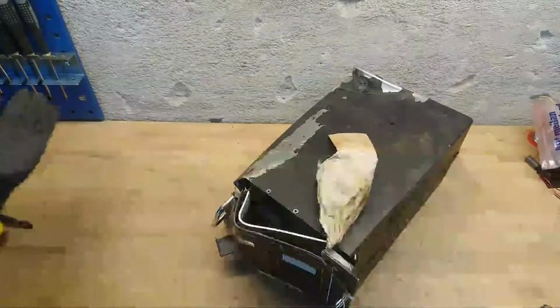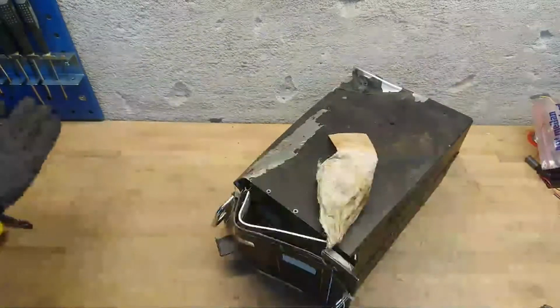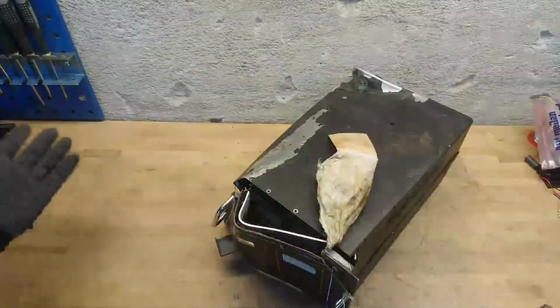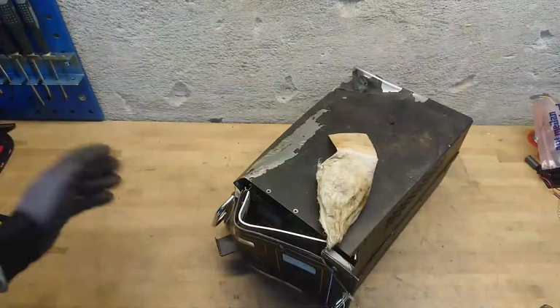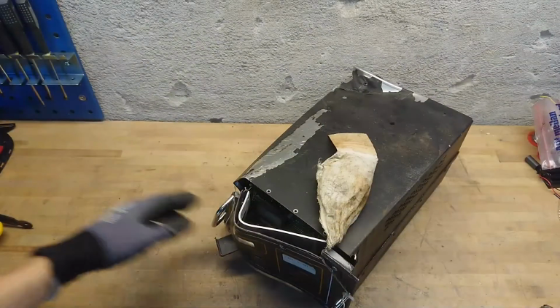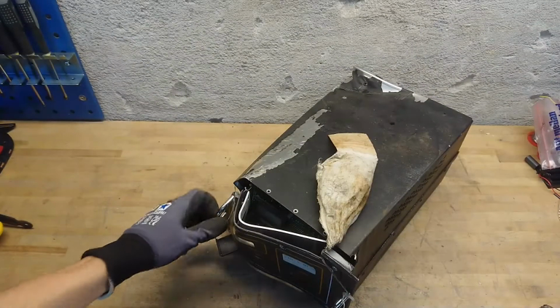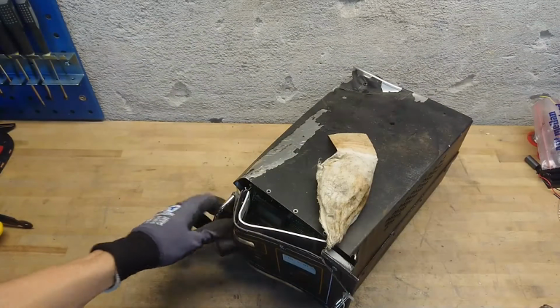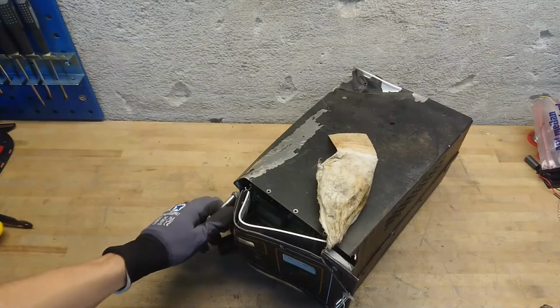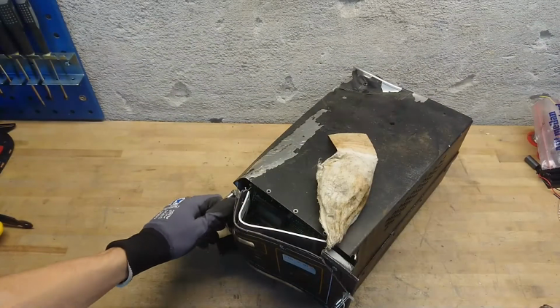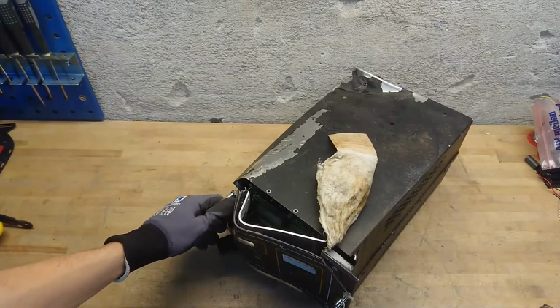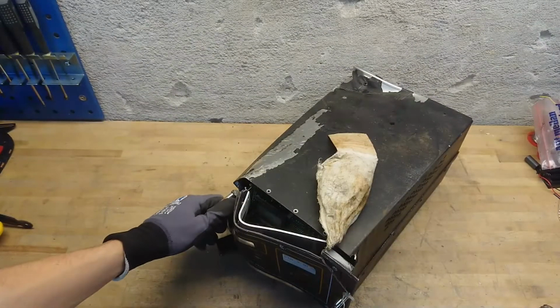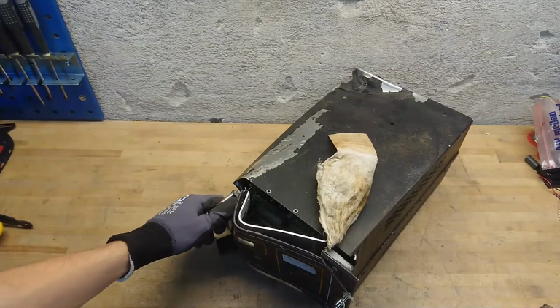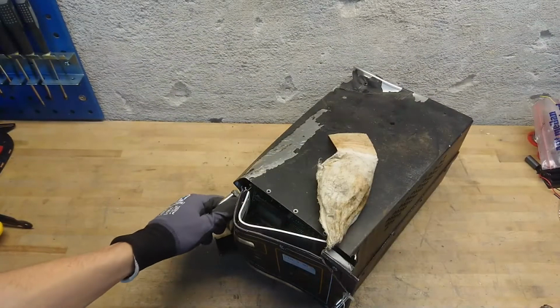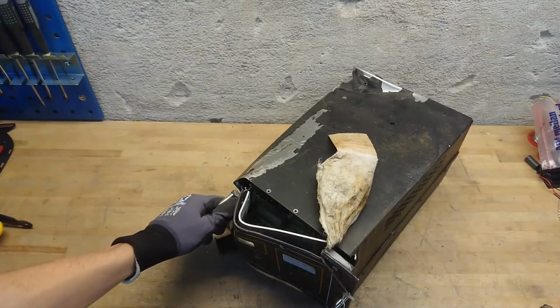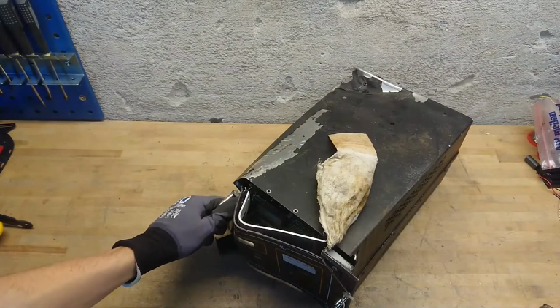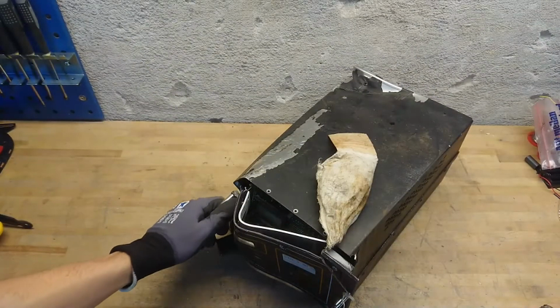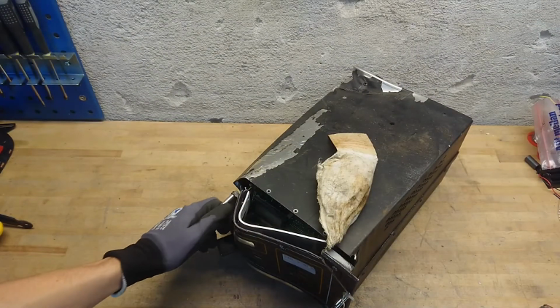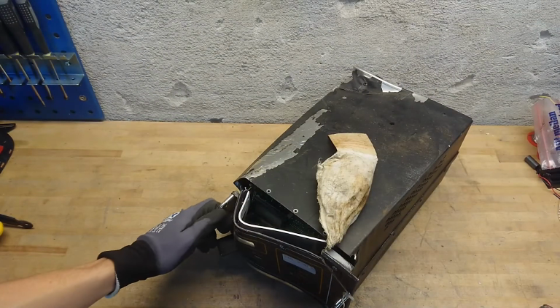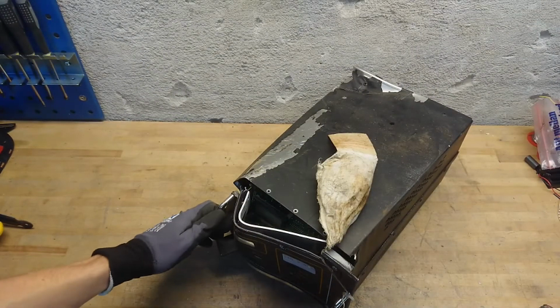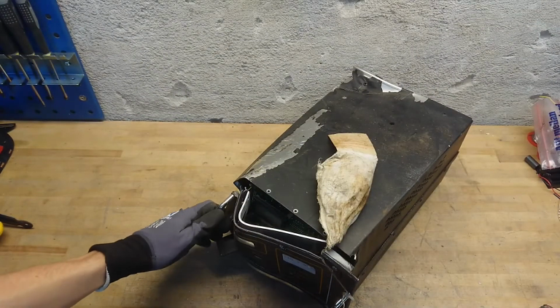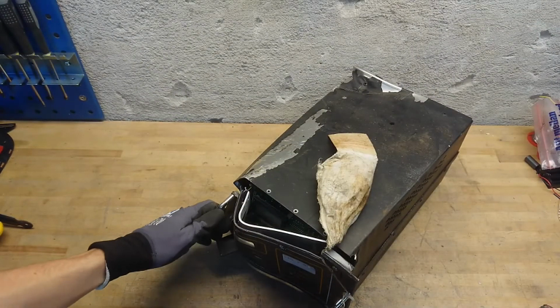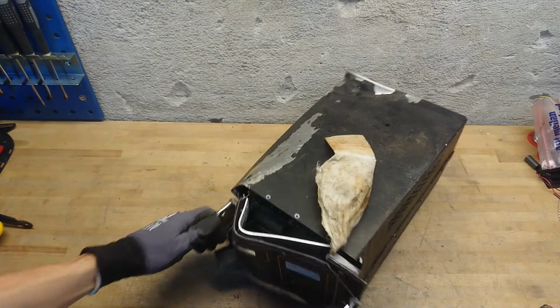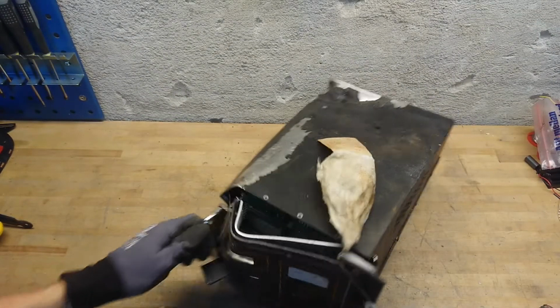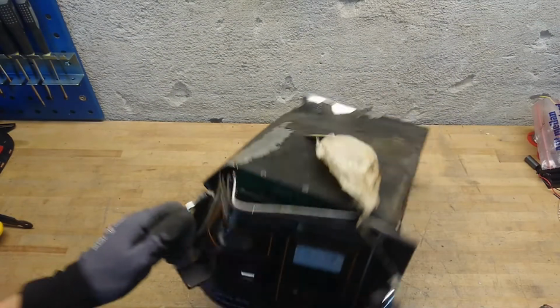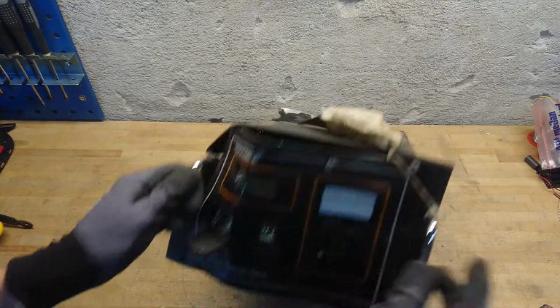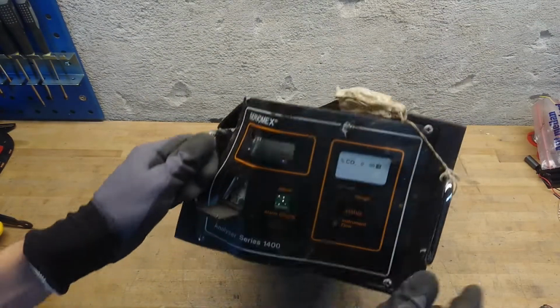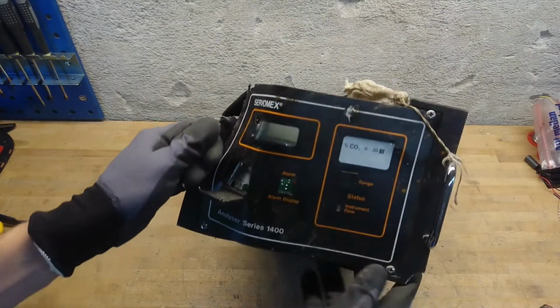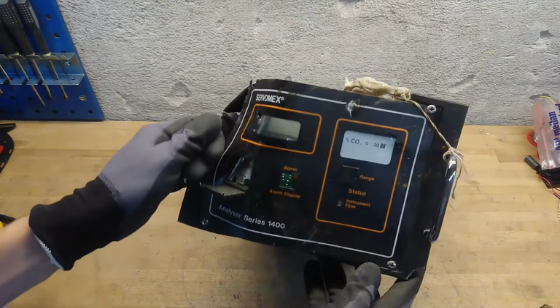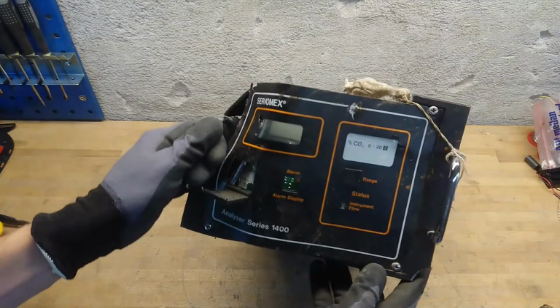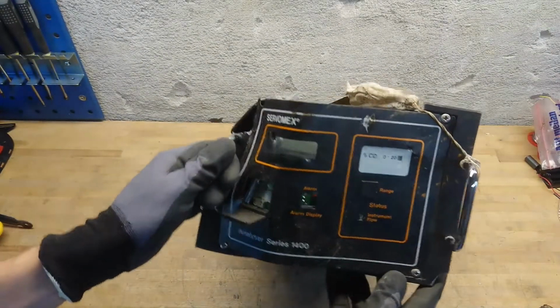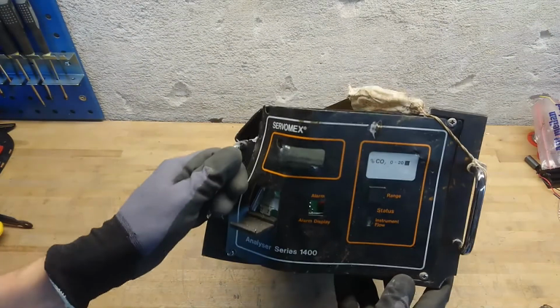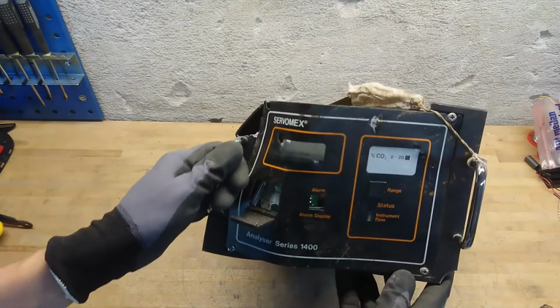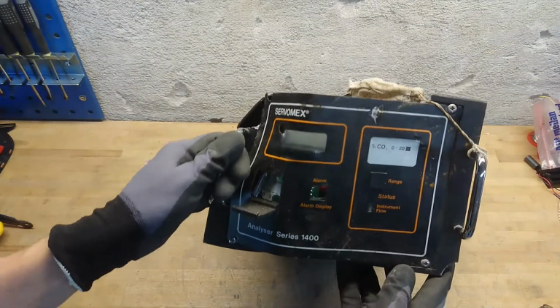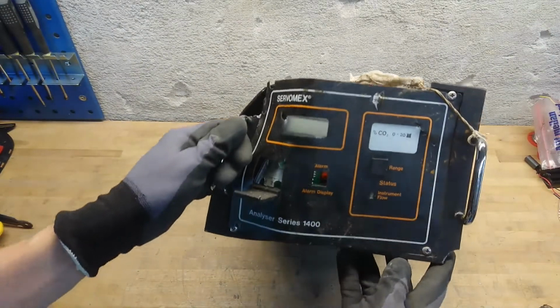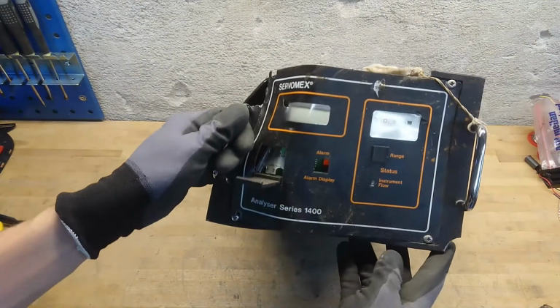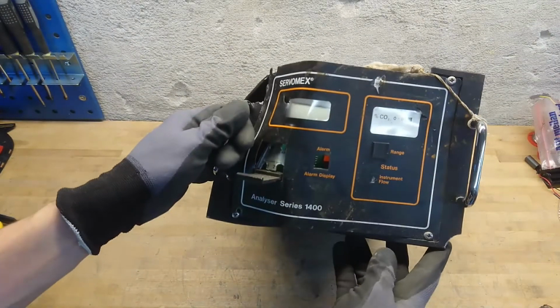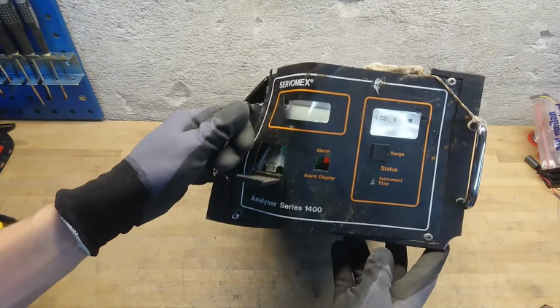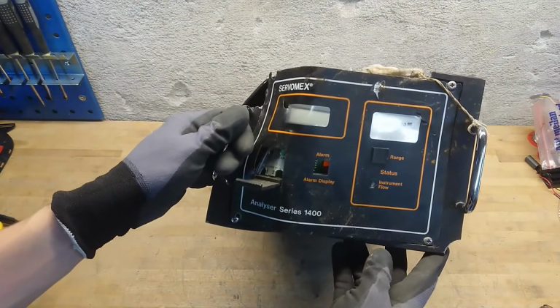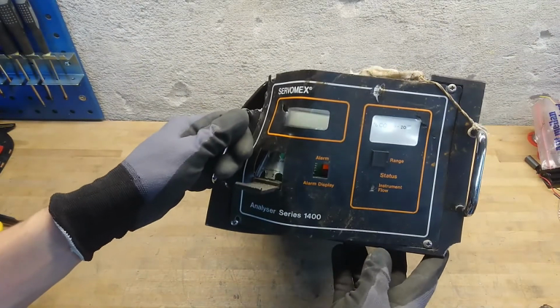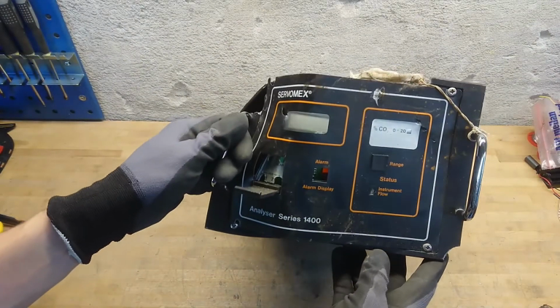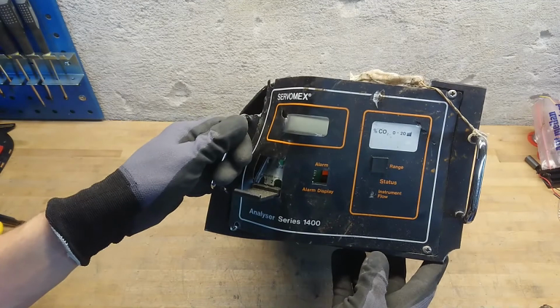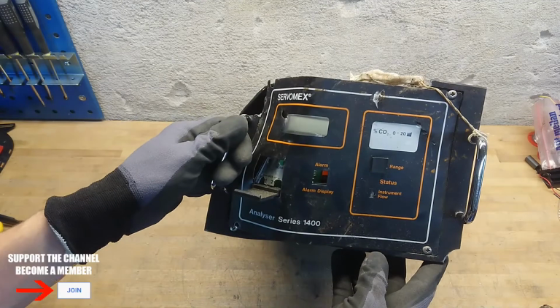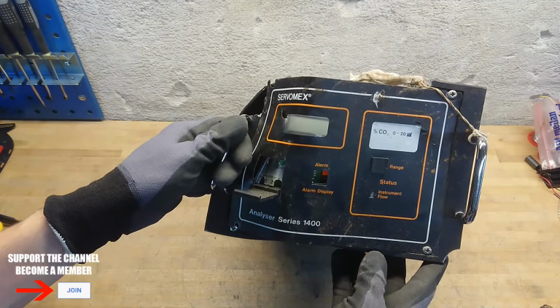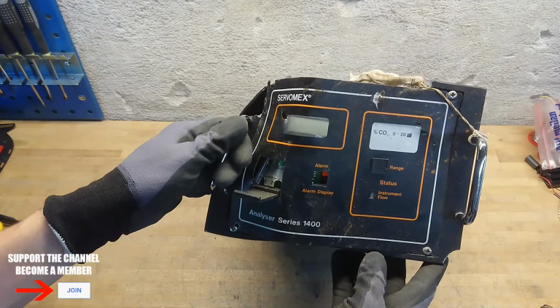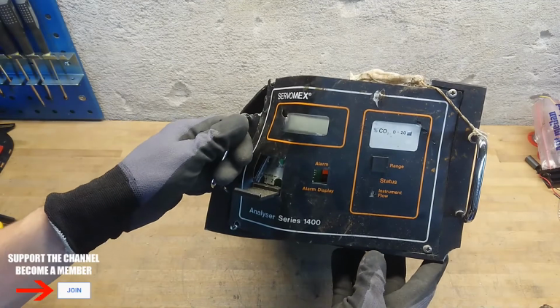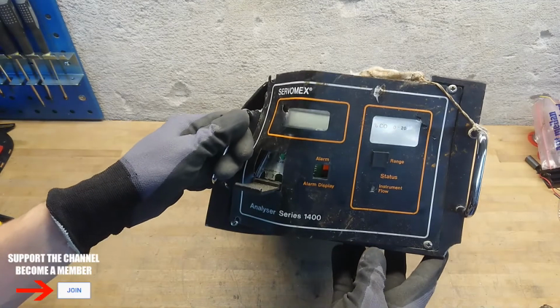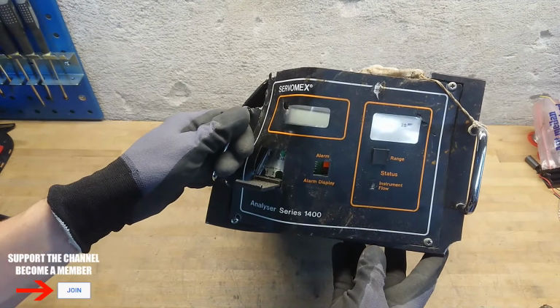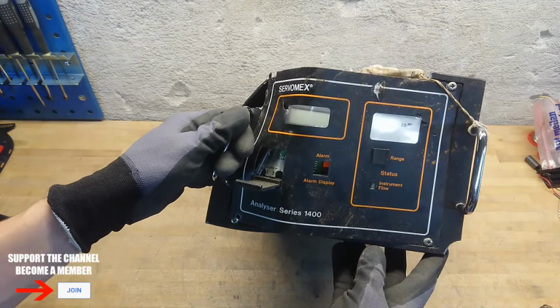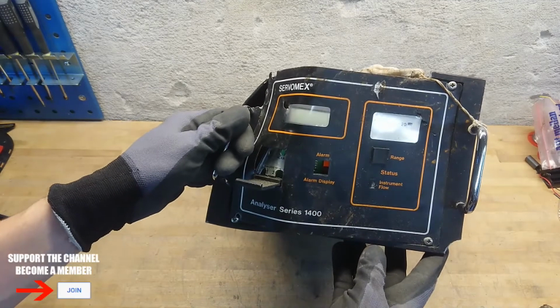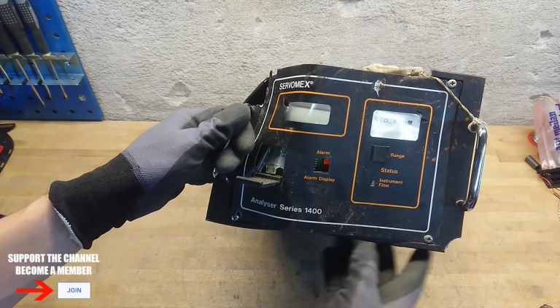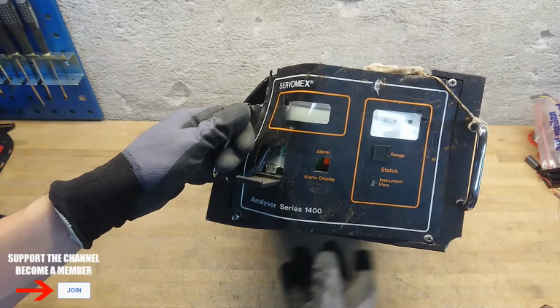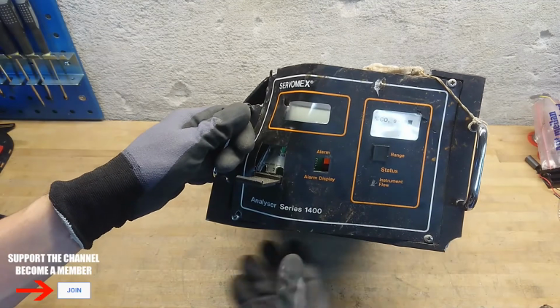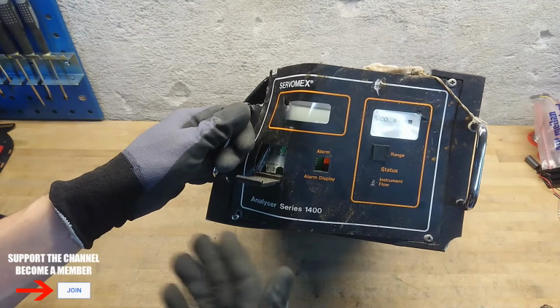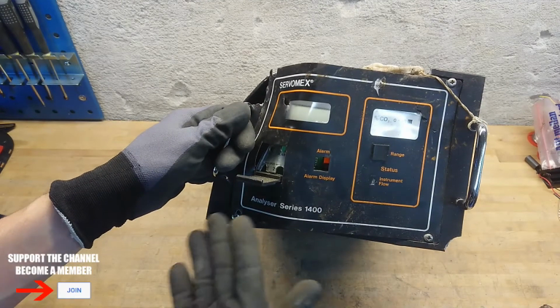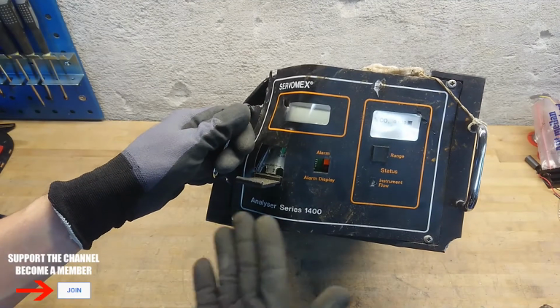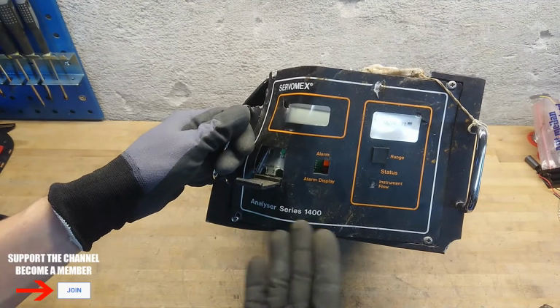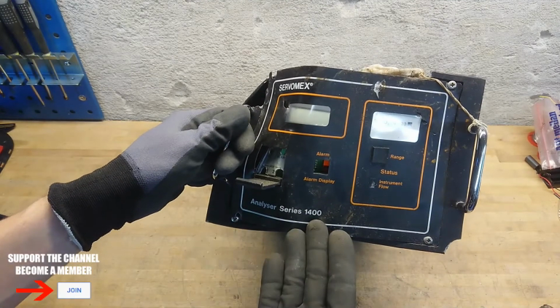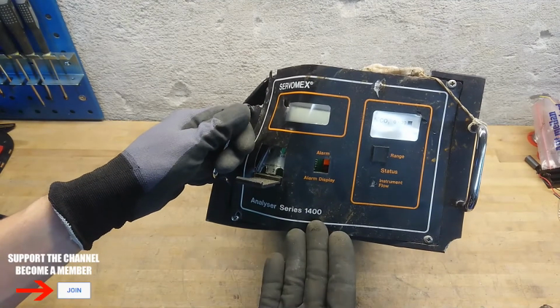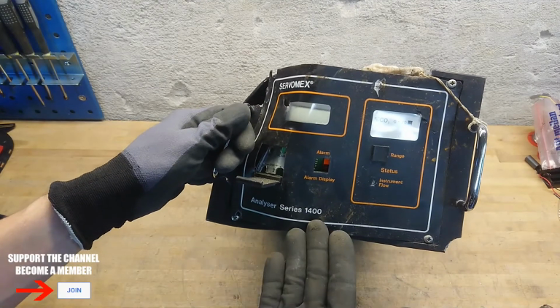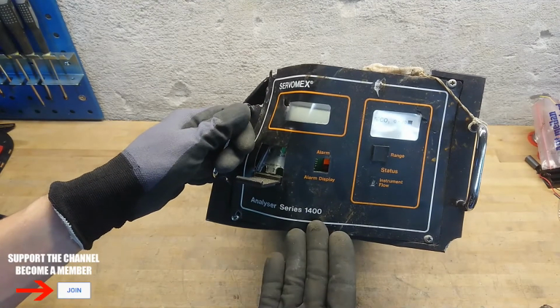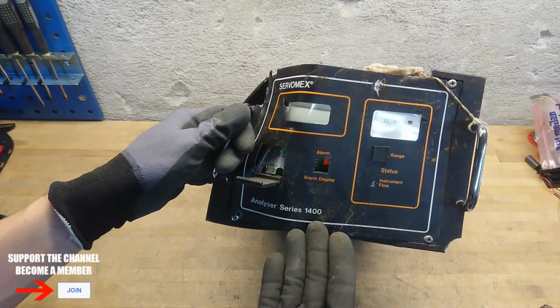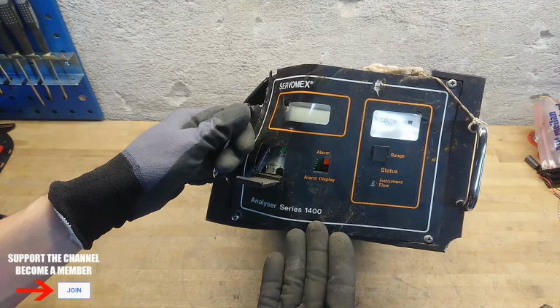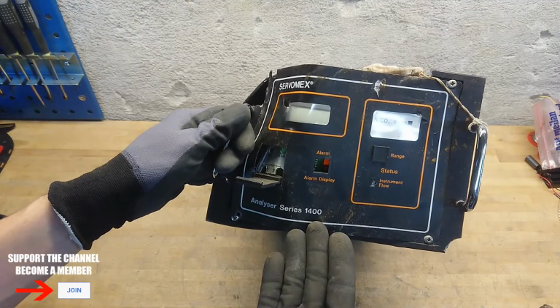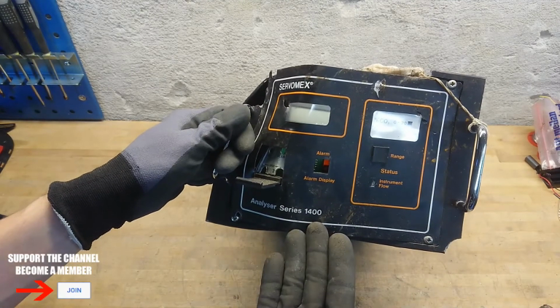MassBankup from Kaiser Power Electronics. Today, we're taking a look at this Servomex Analyzer Series 1400.